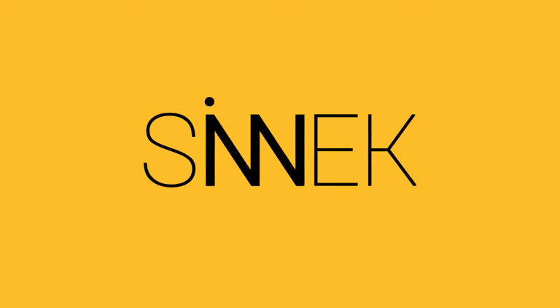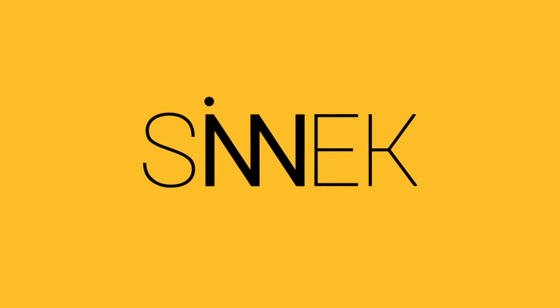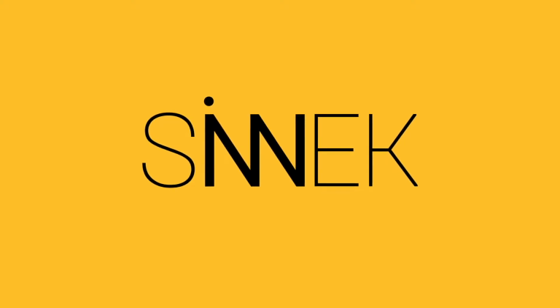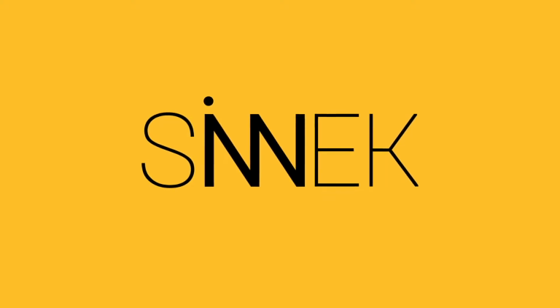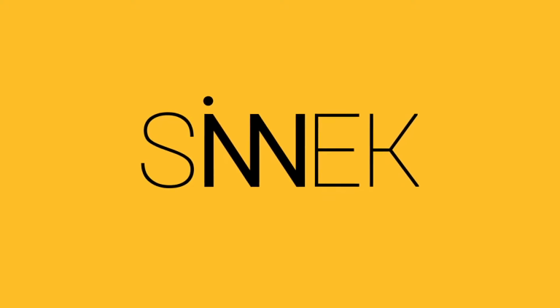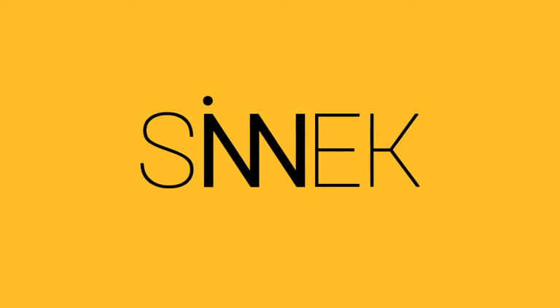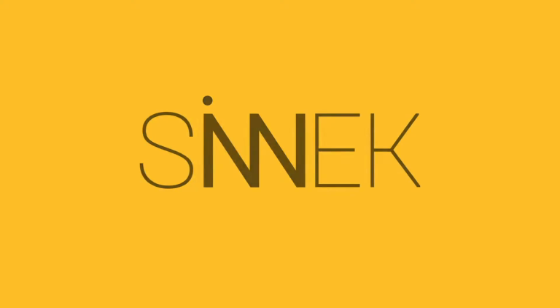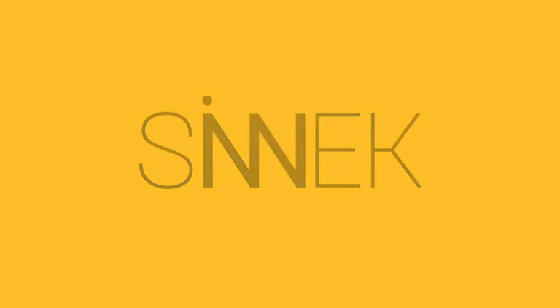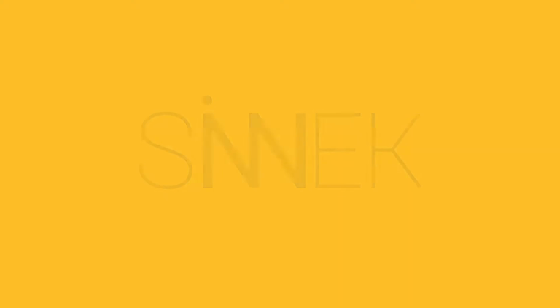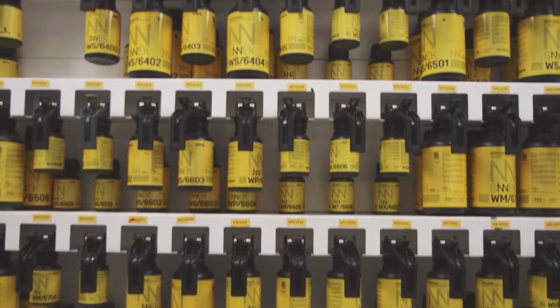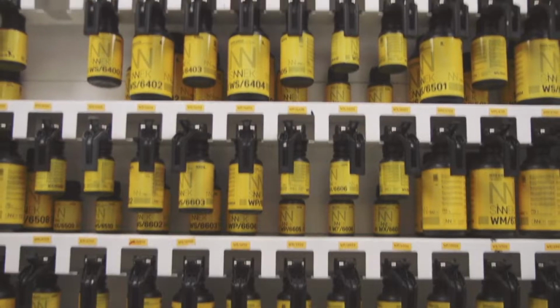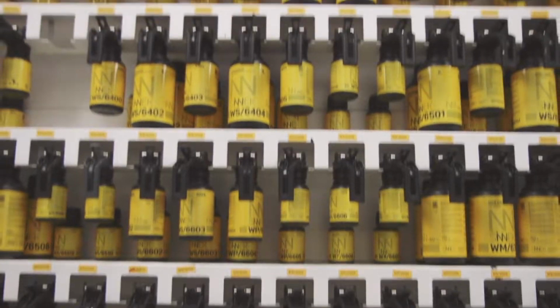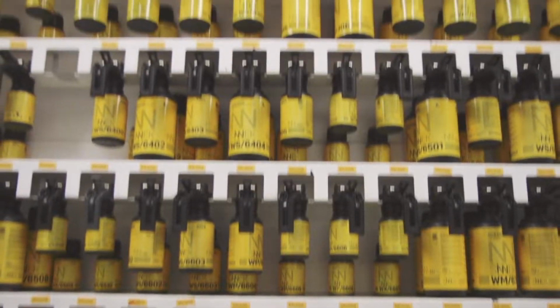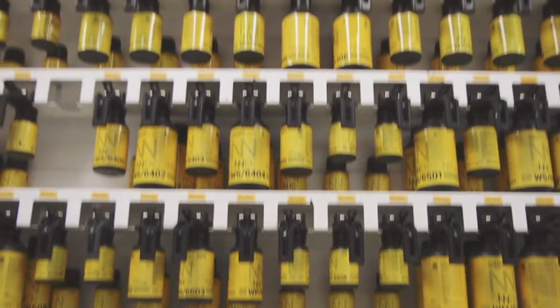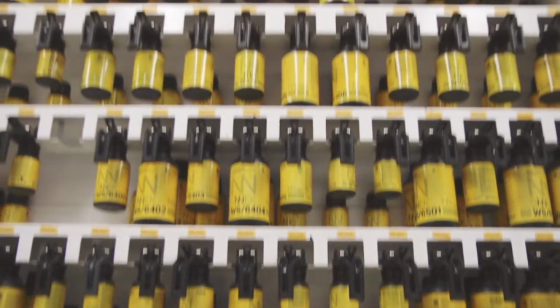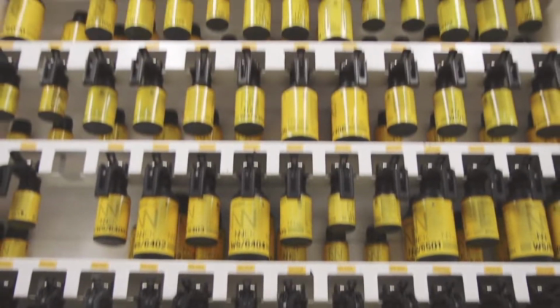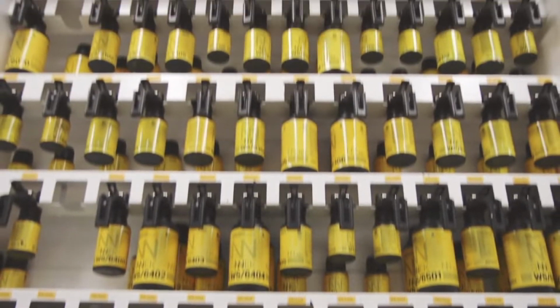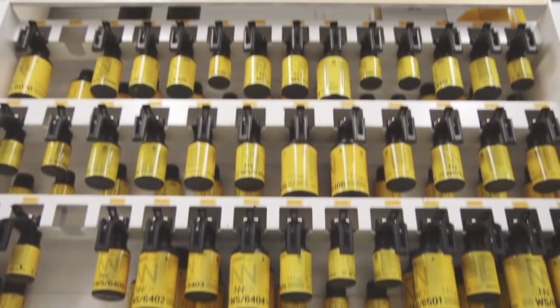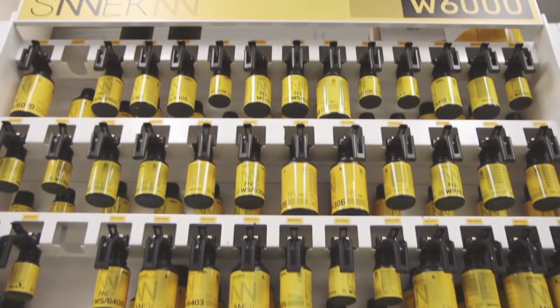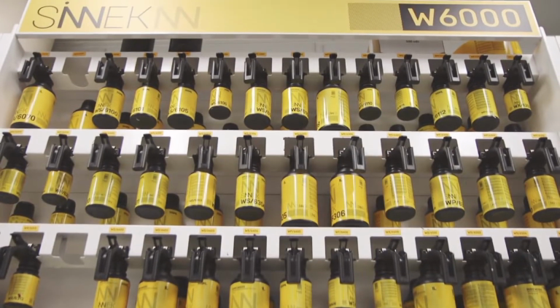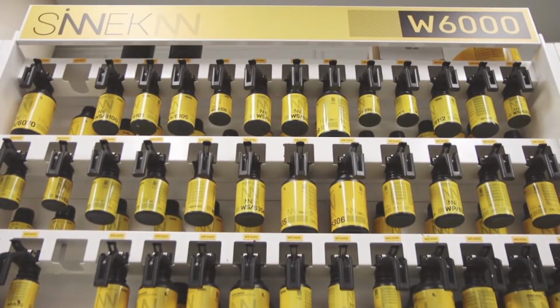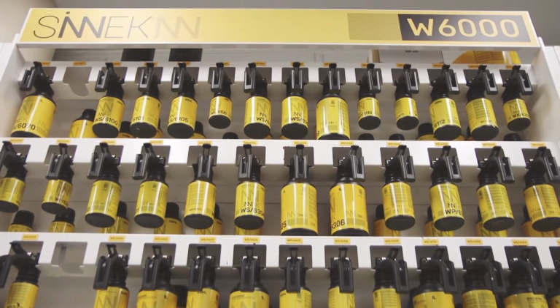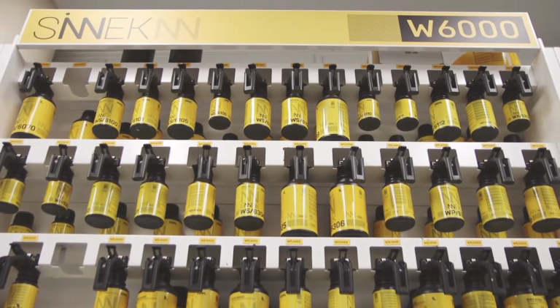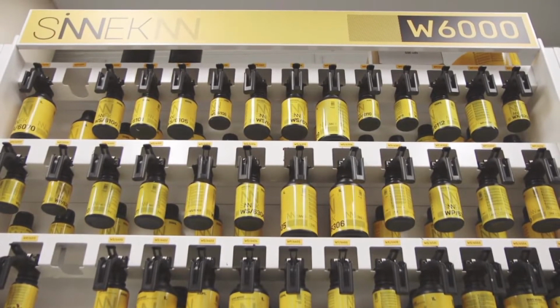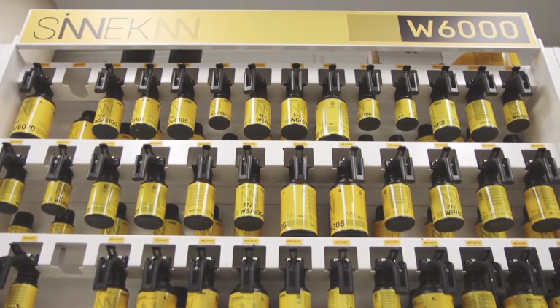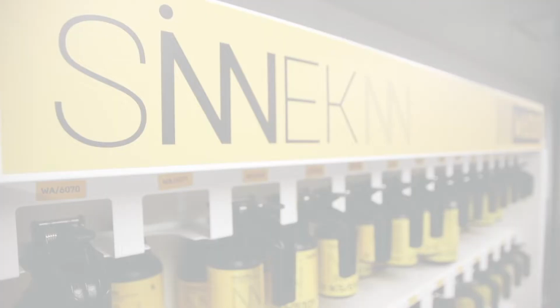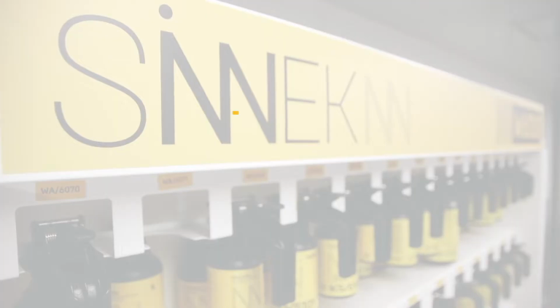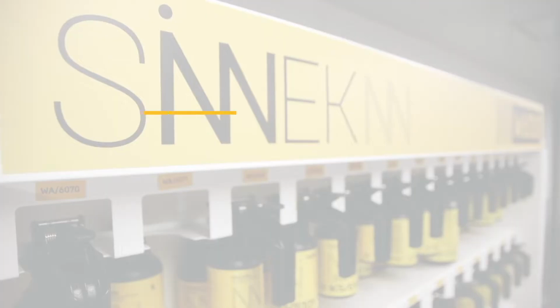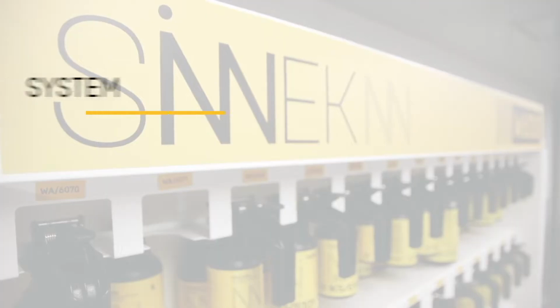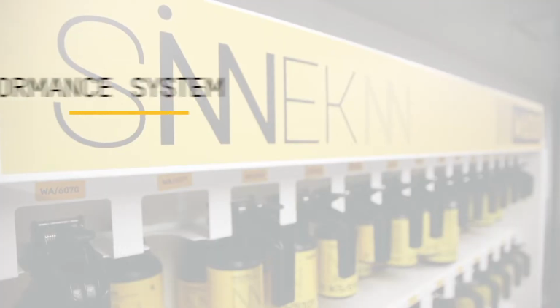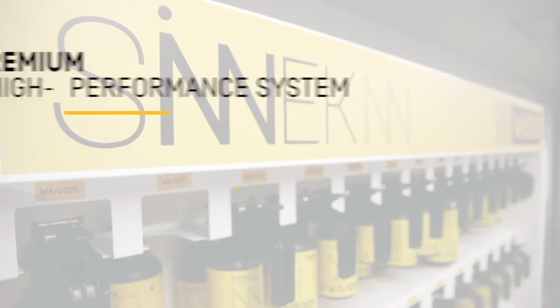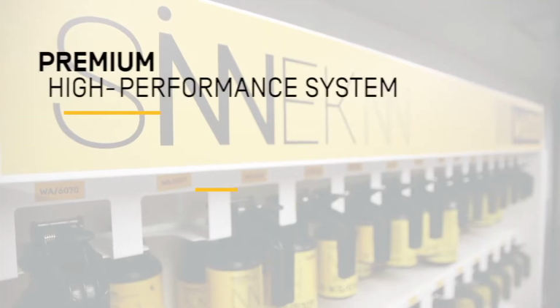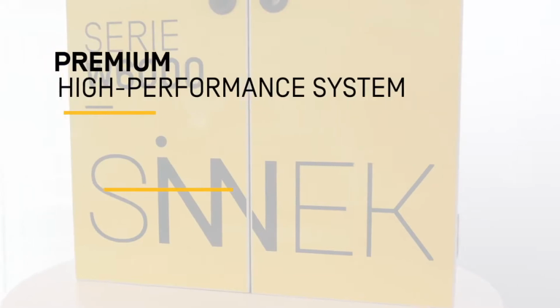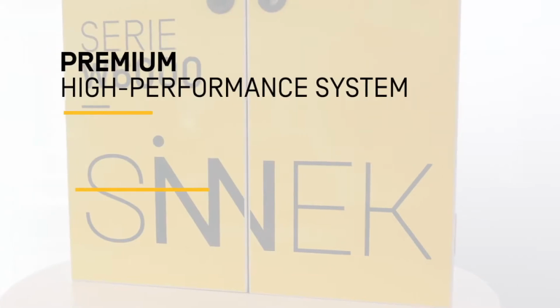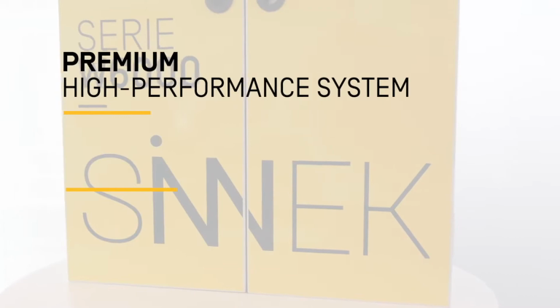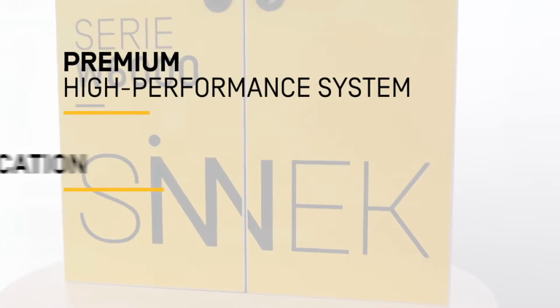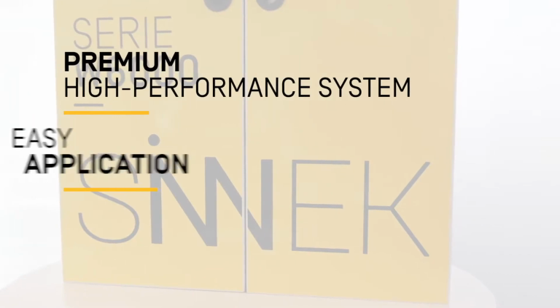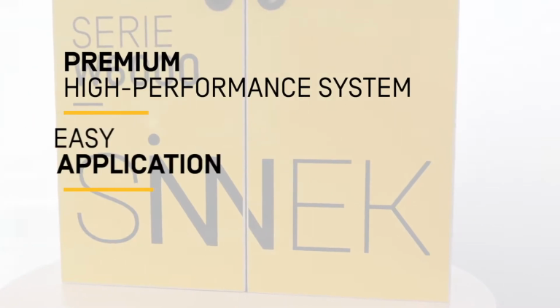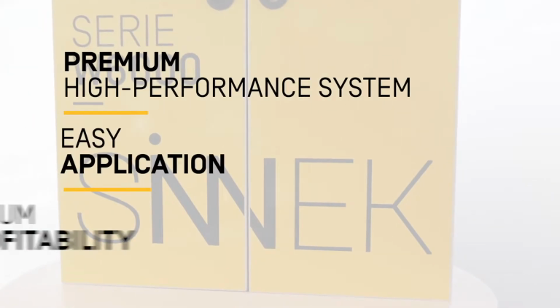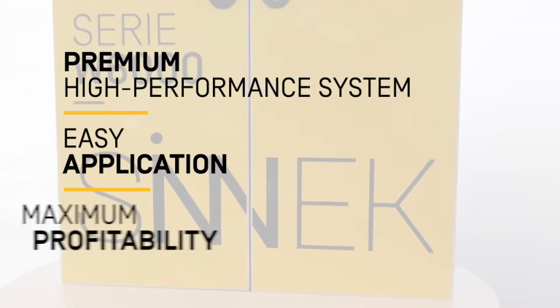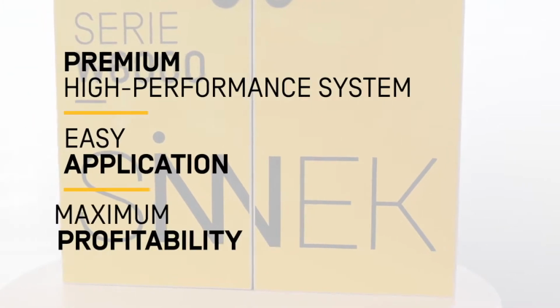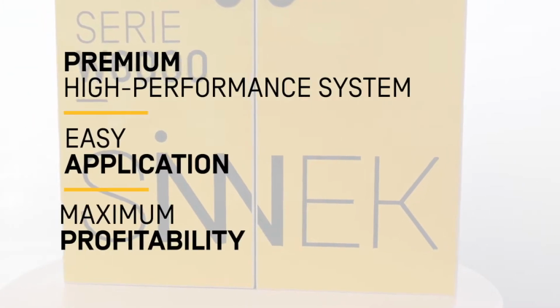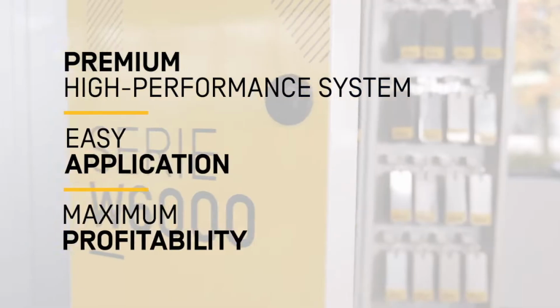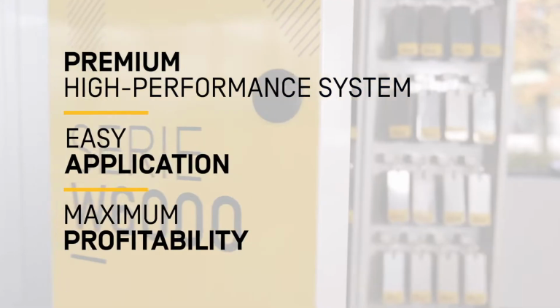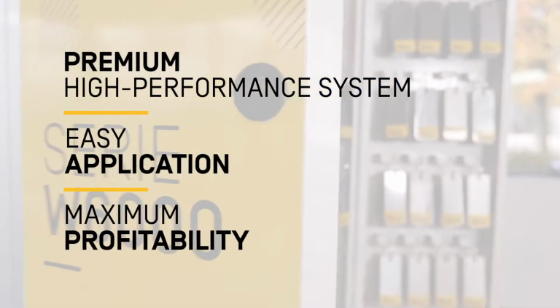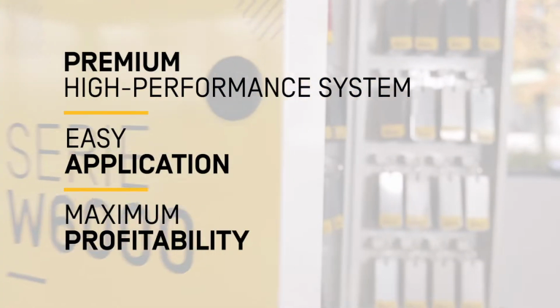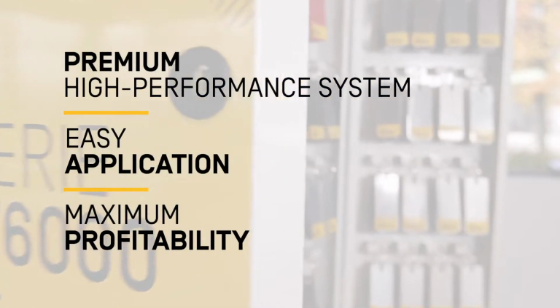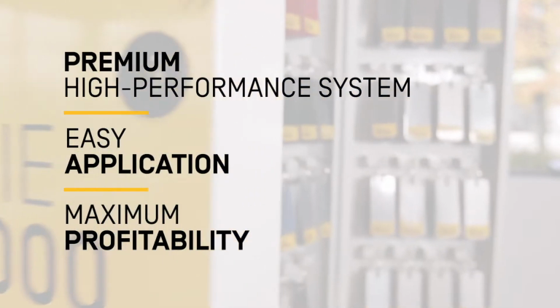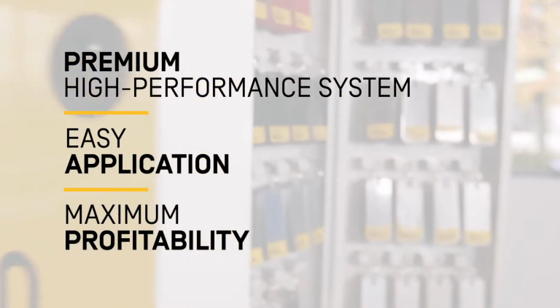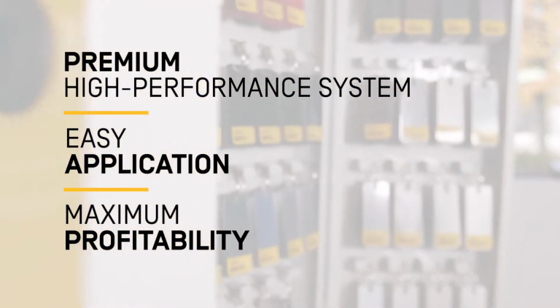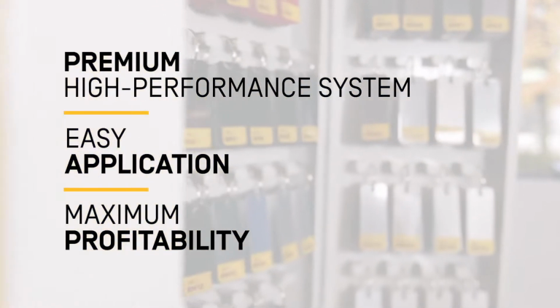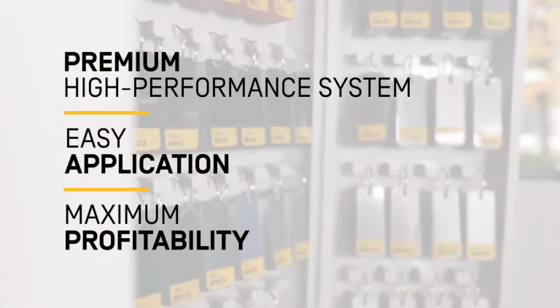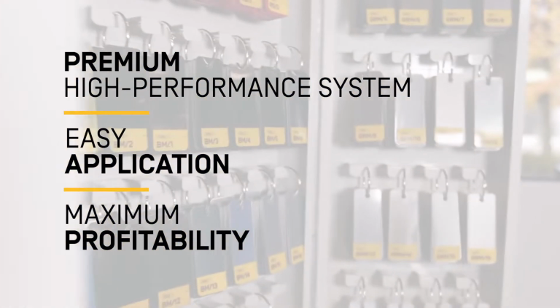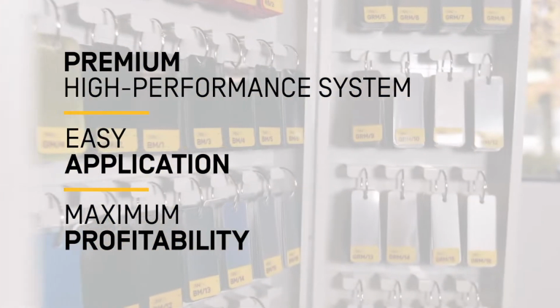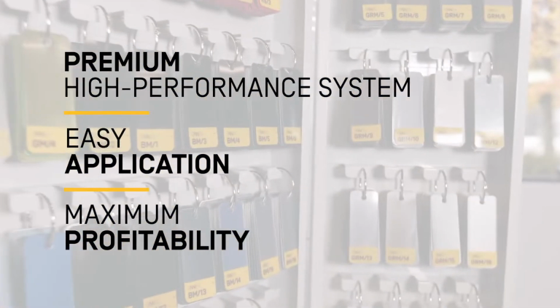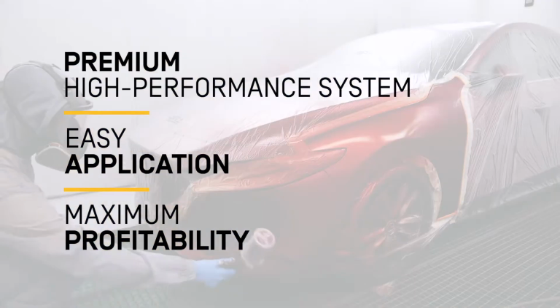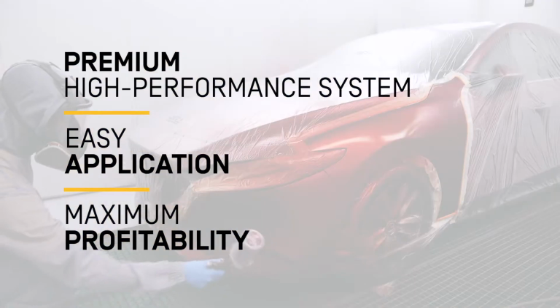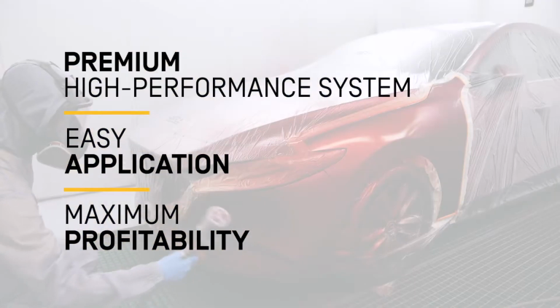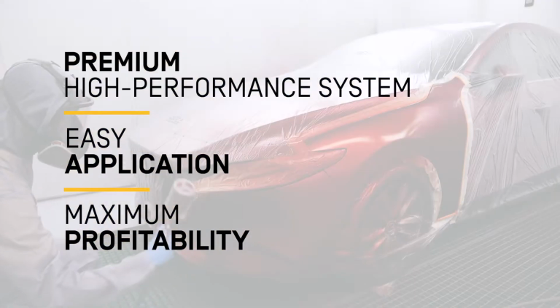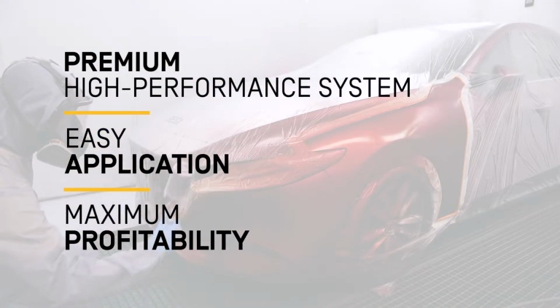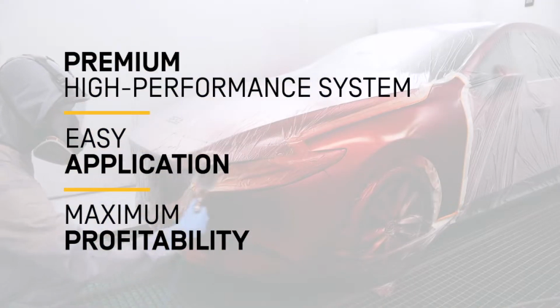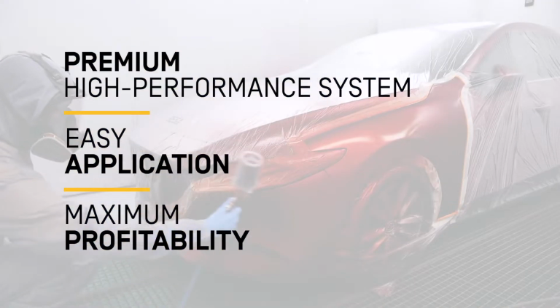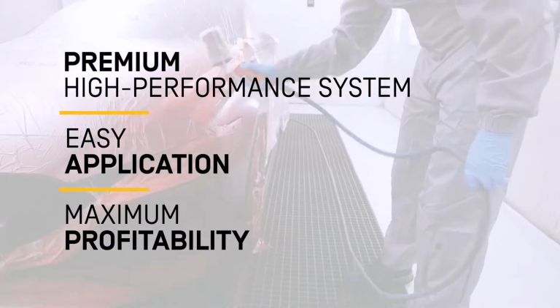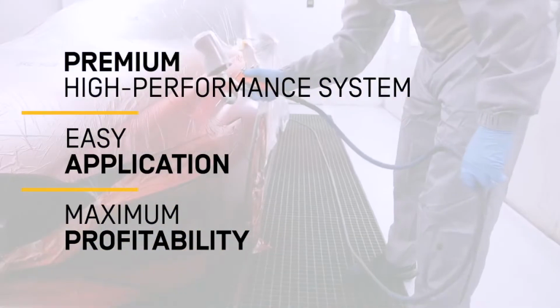Are you looking for a high-performance premium paint system that is easy to apply and capable of helping you improve the profitability of your body shop?